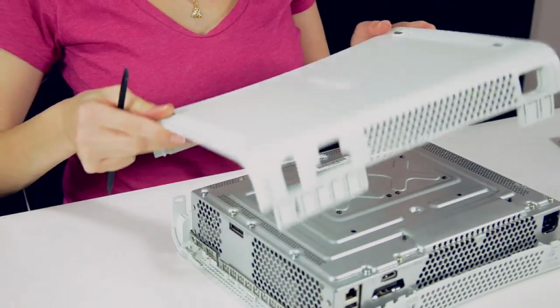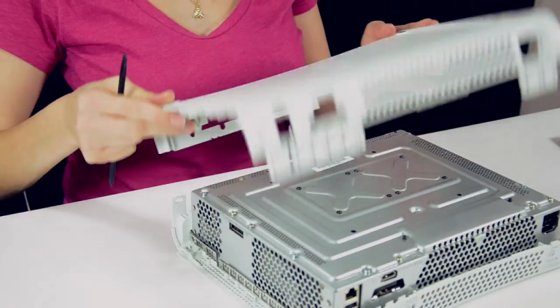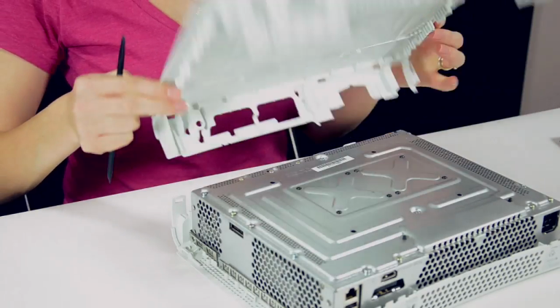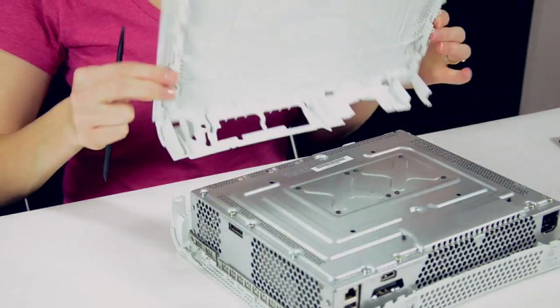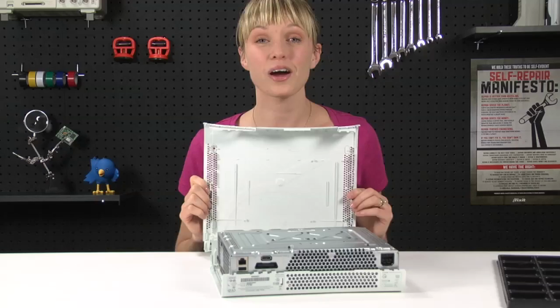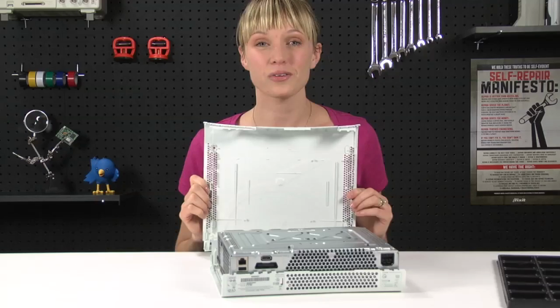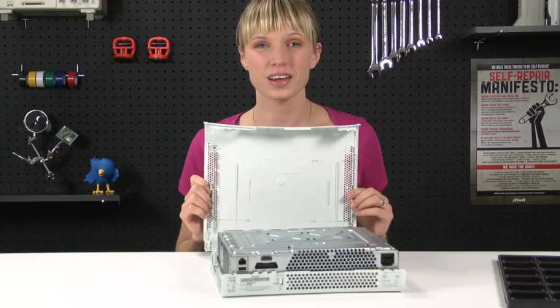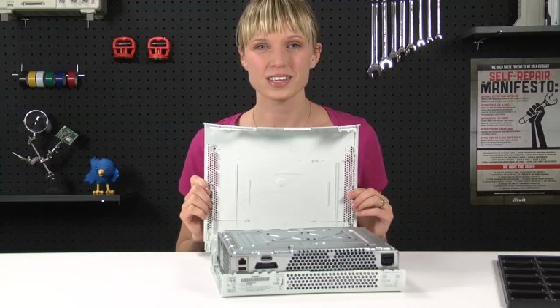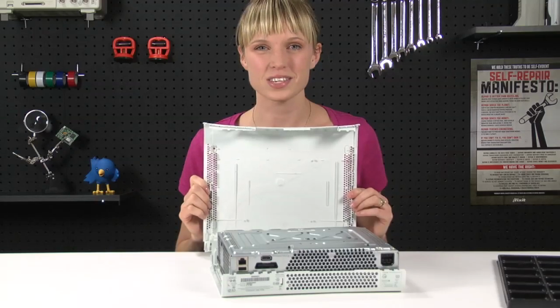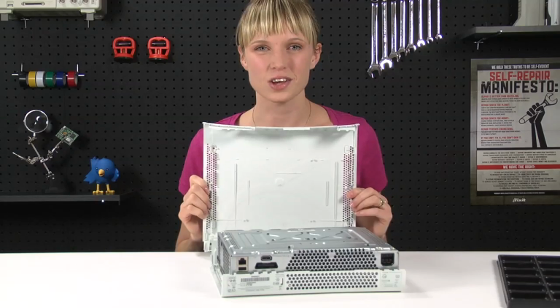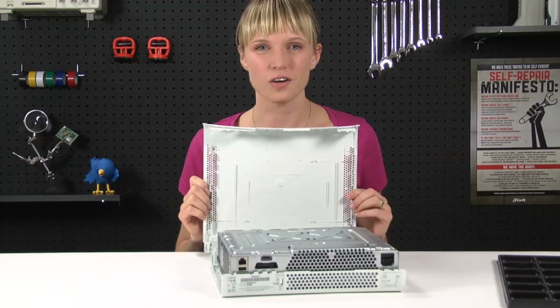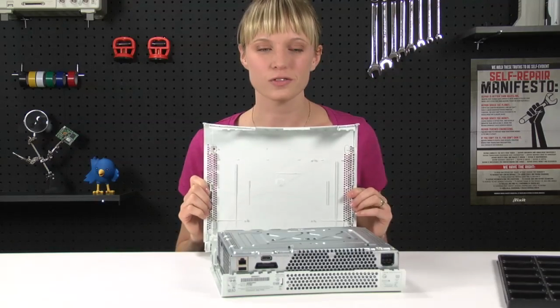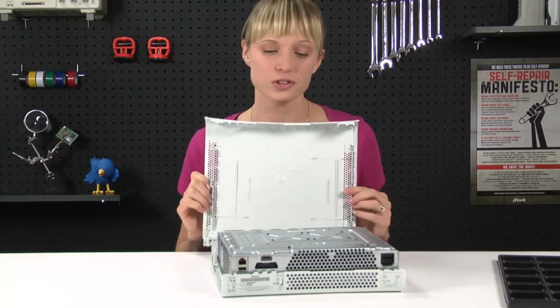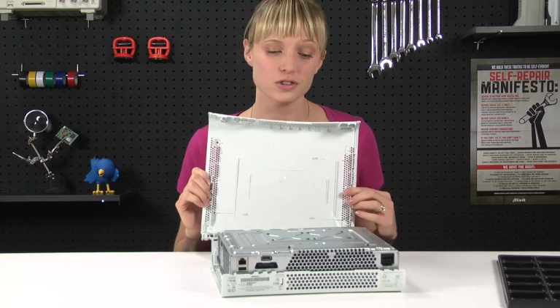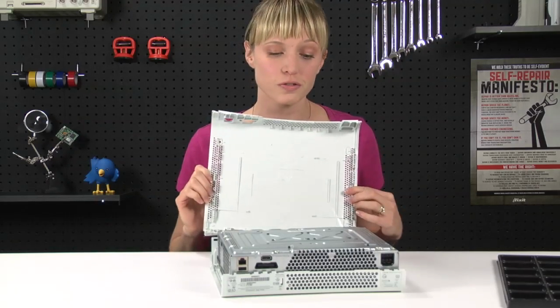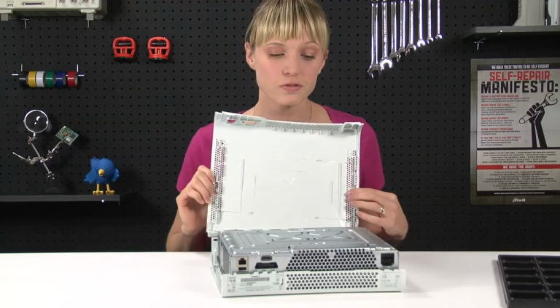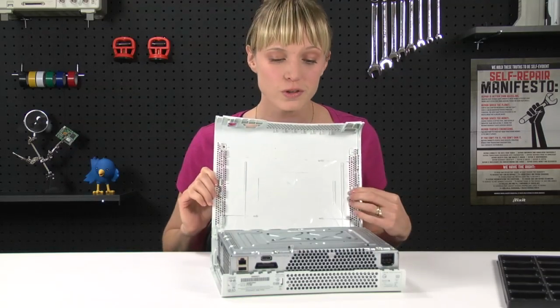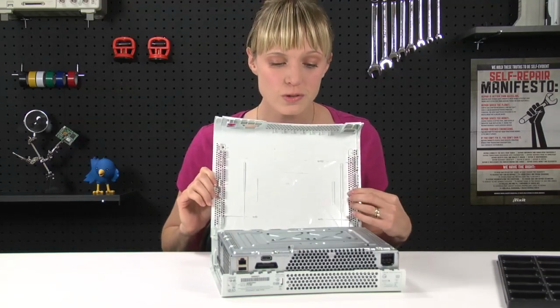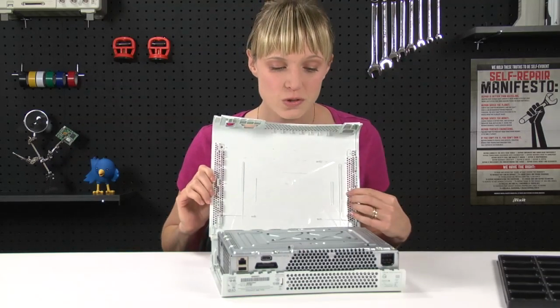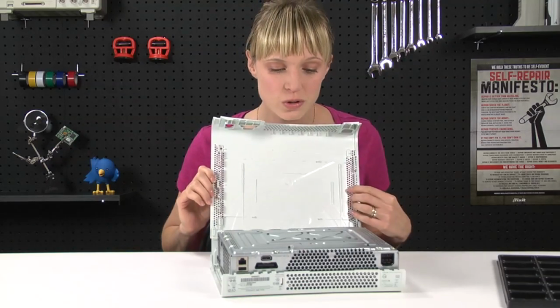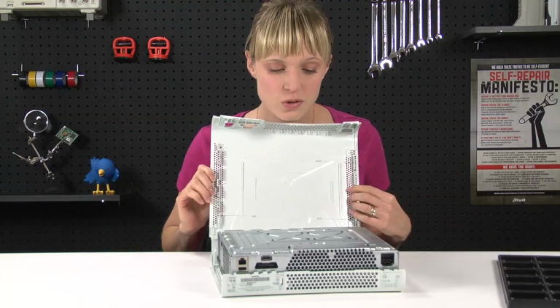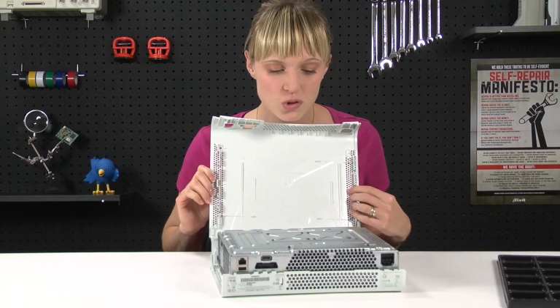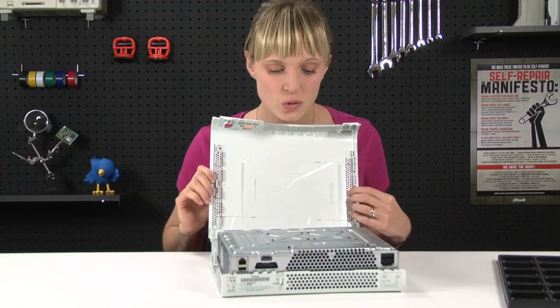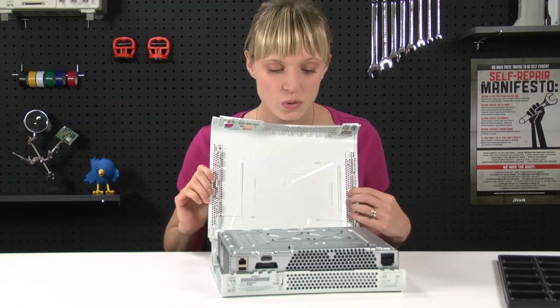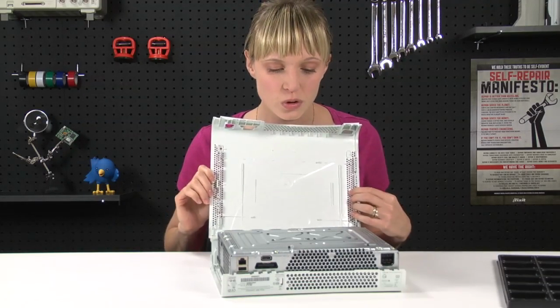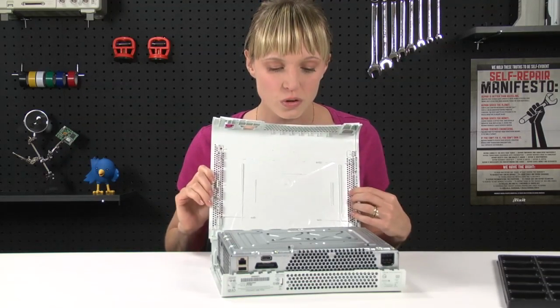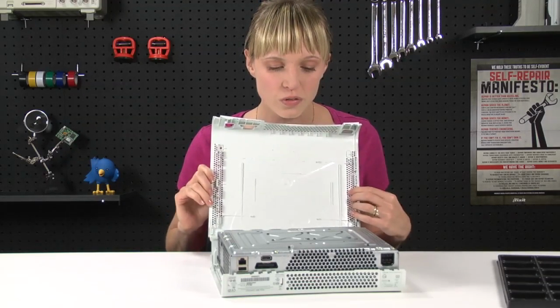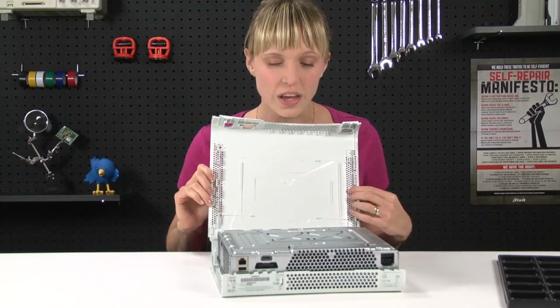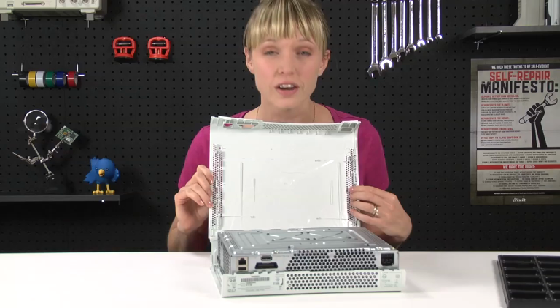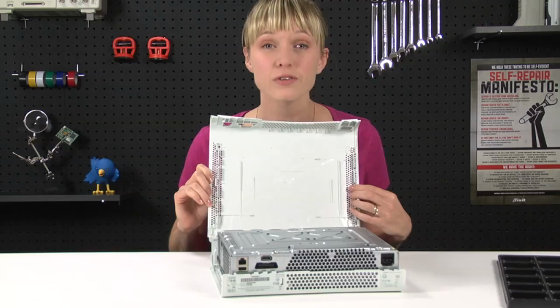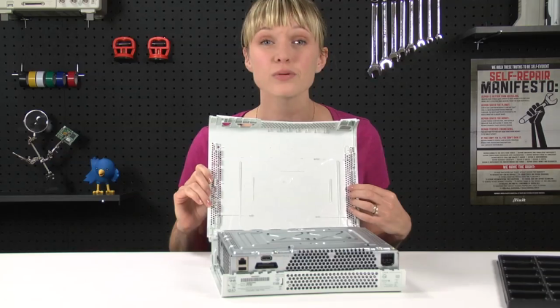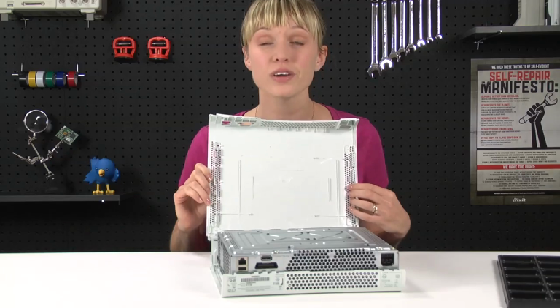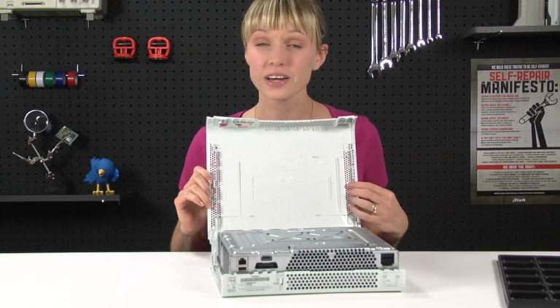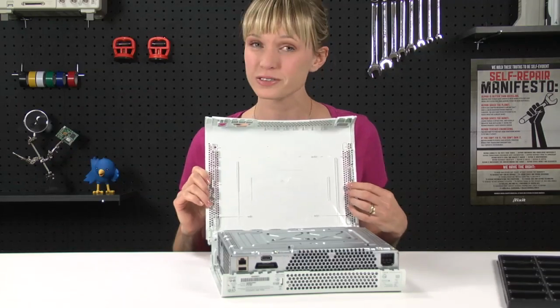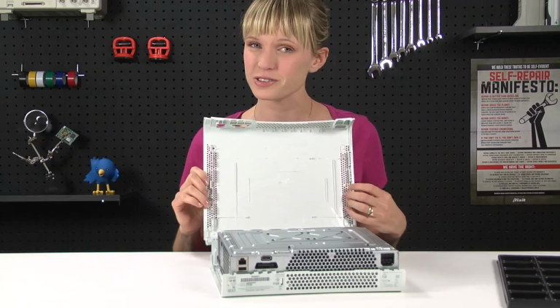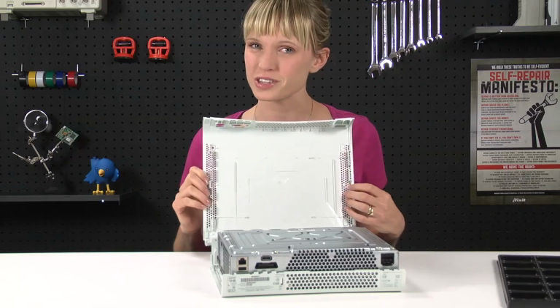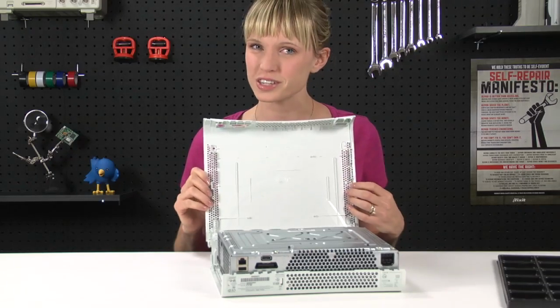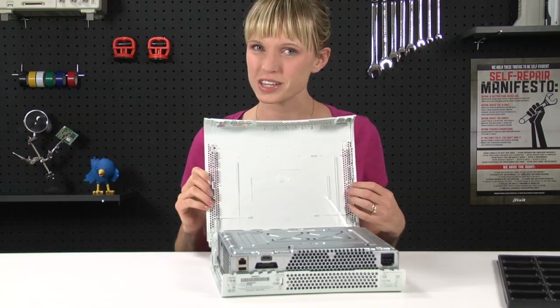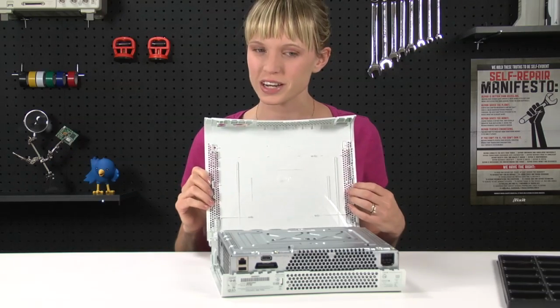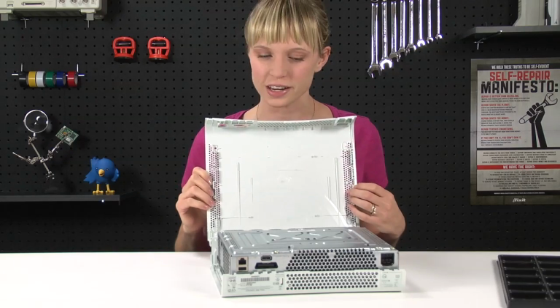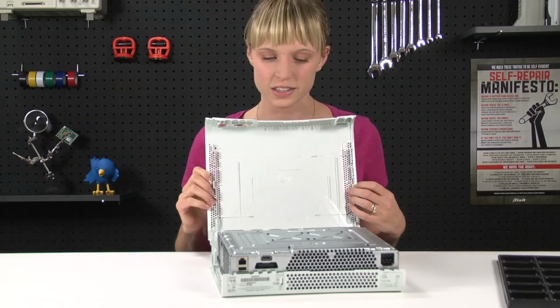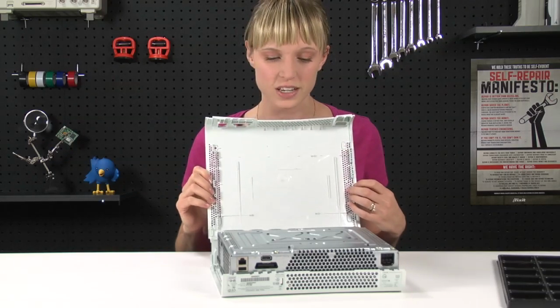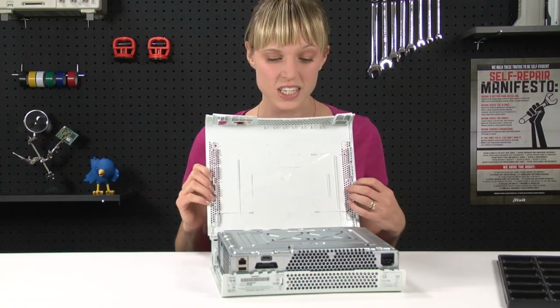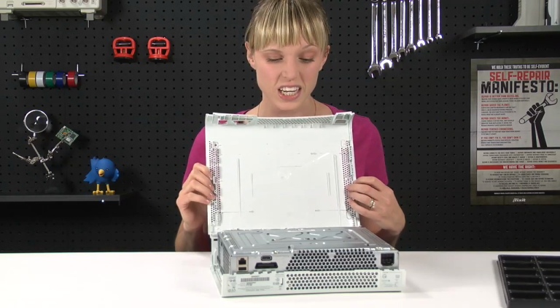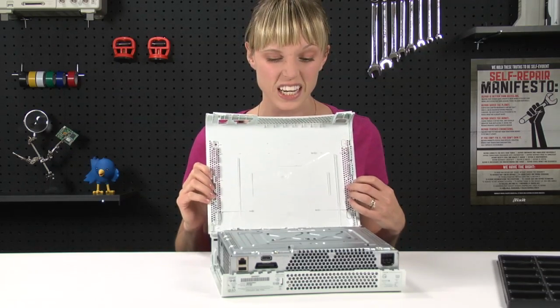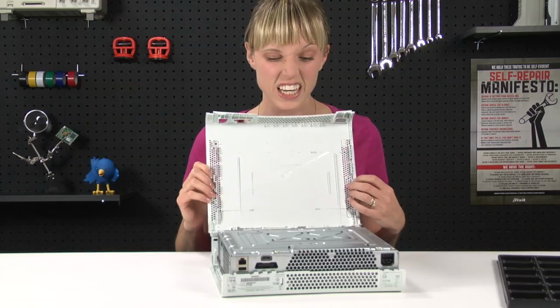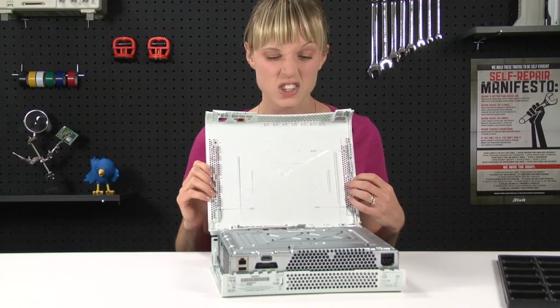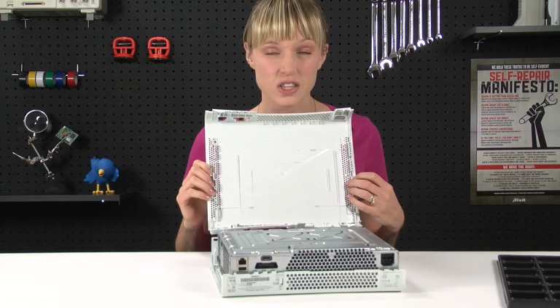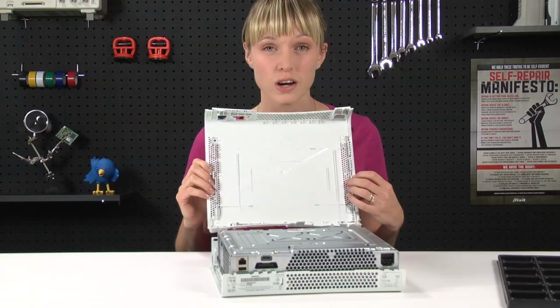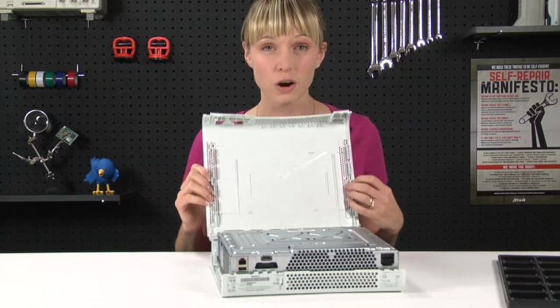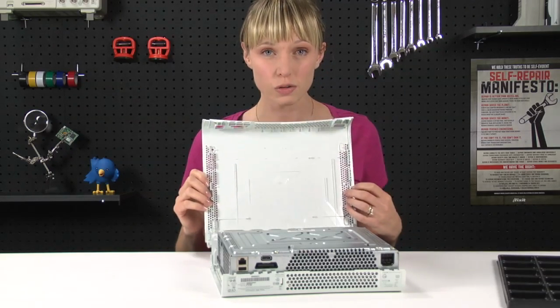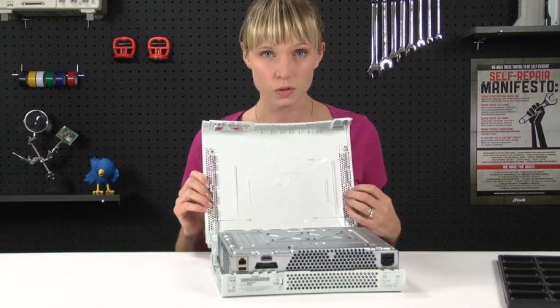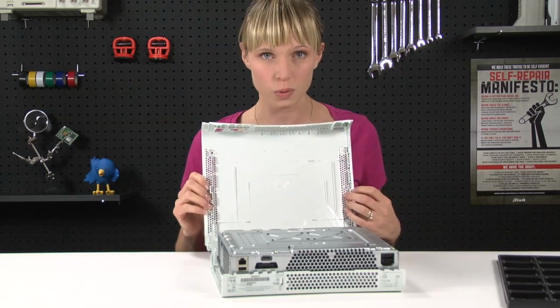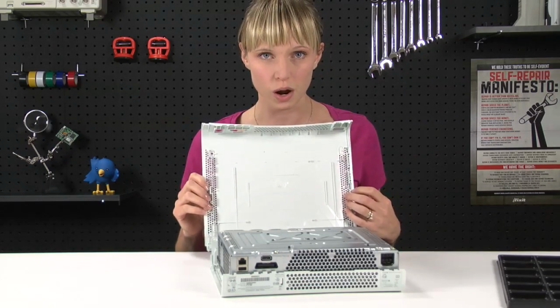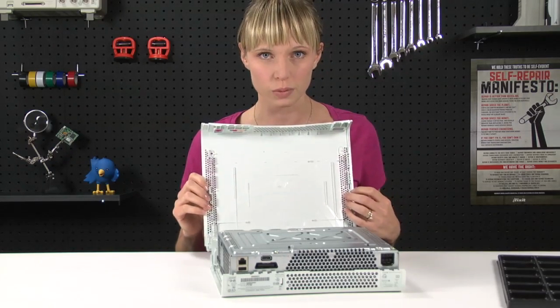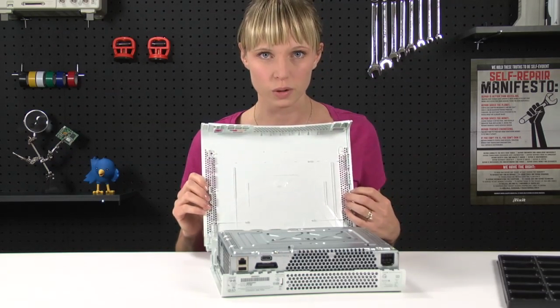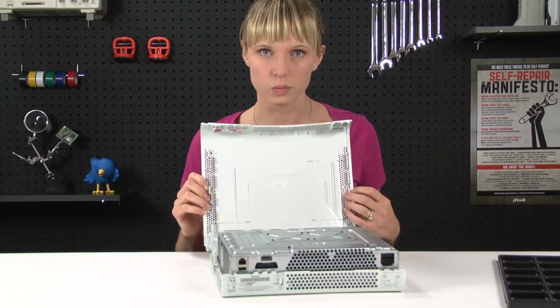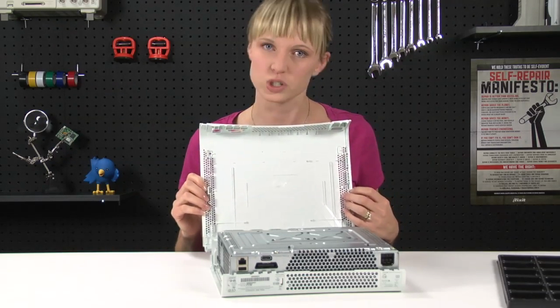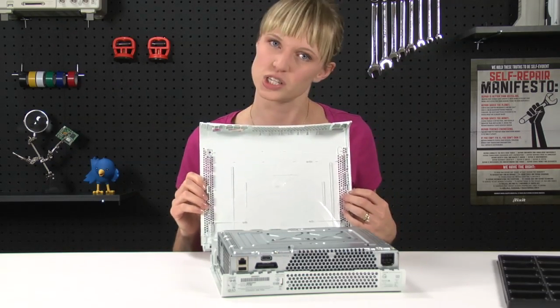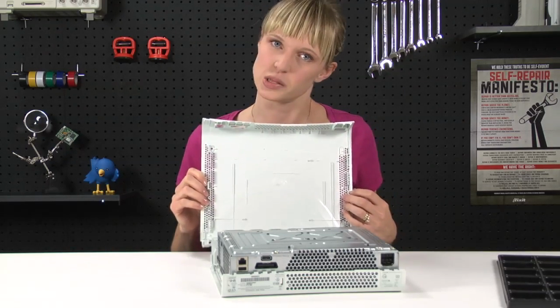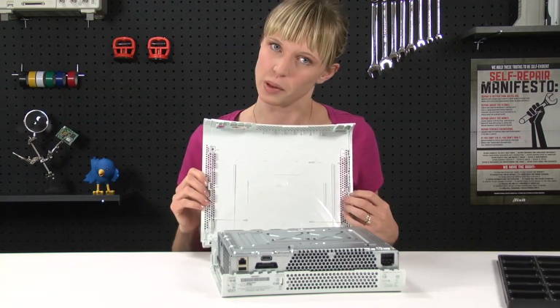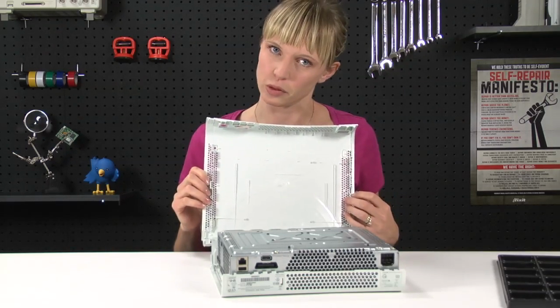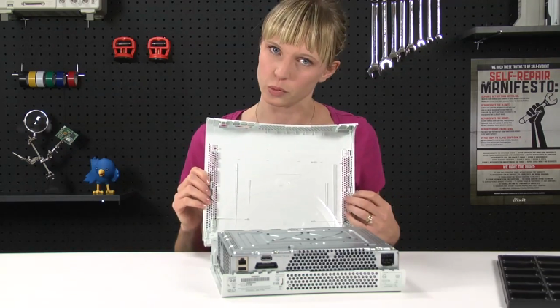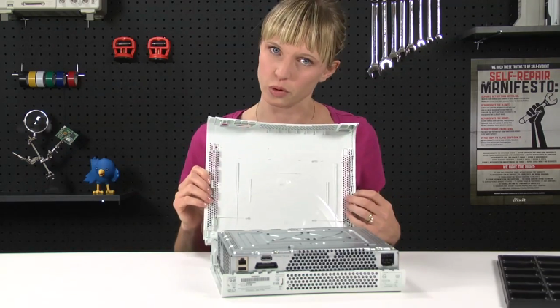Now that the outer case is off, there's just a few screws to remove and a few connectors to disconnect until I can get to the heart of the problem, which is the motherboard.